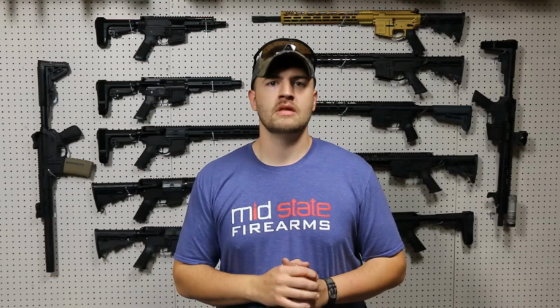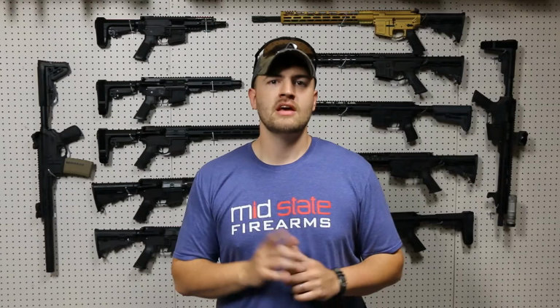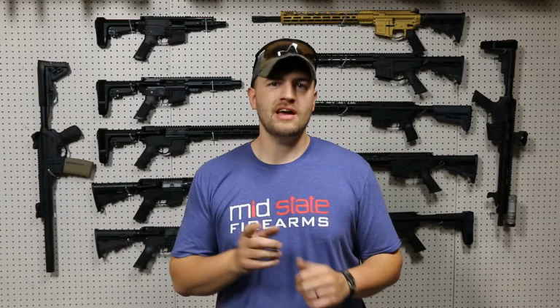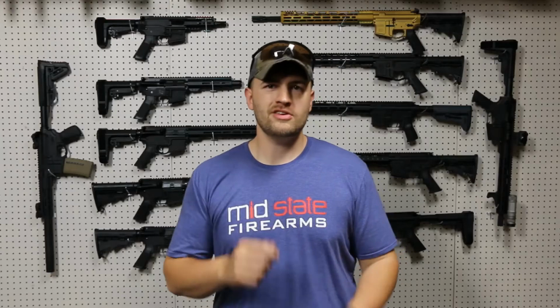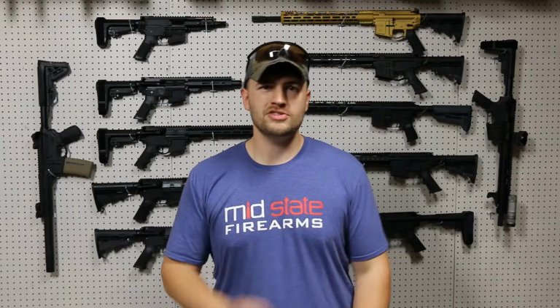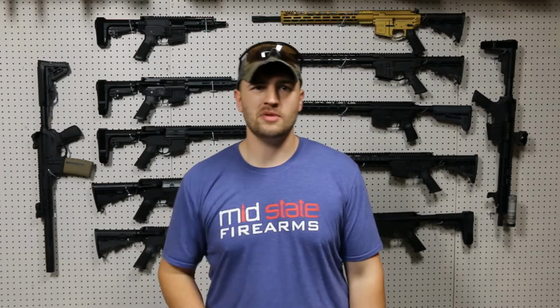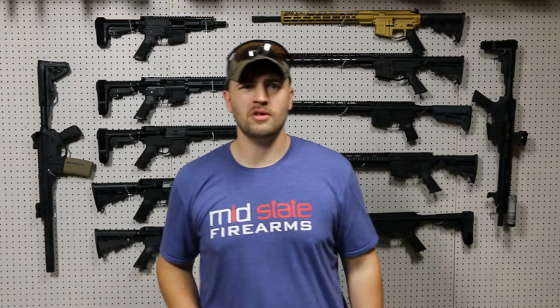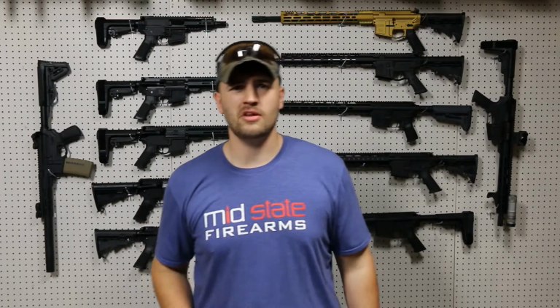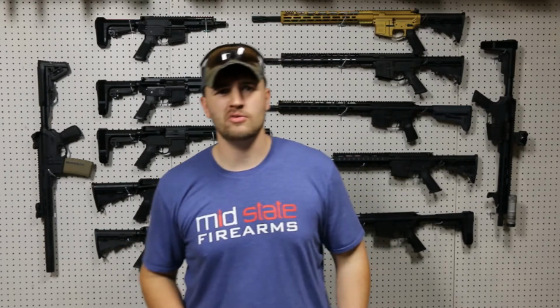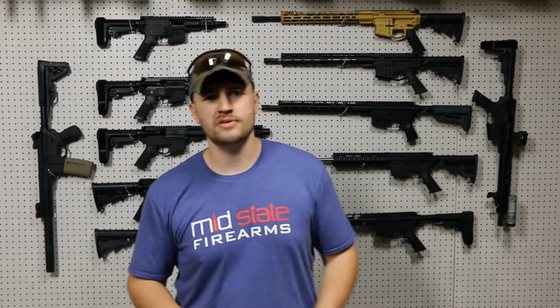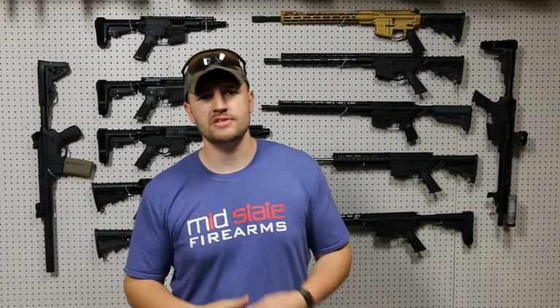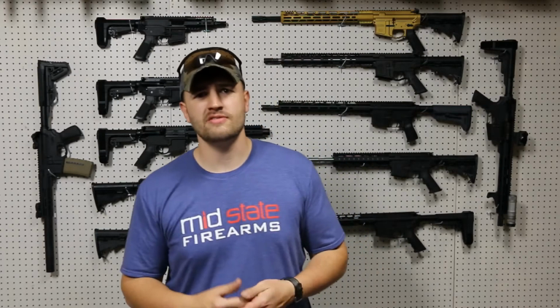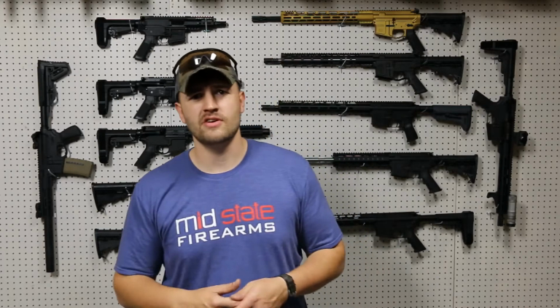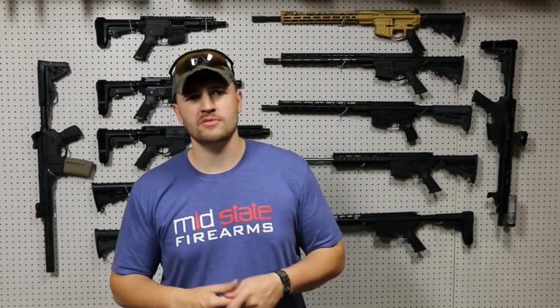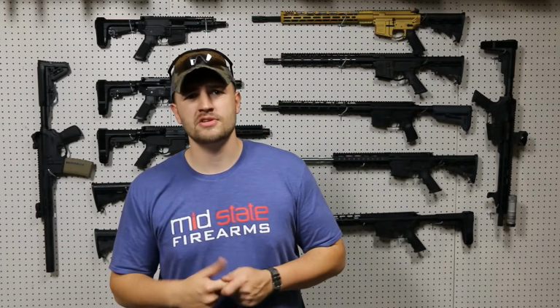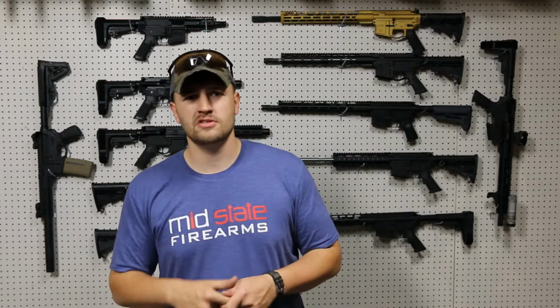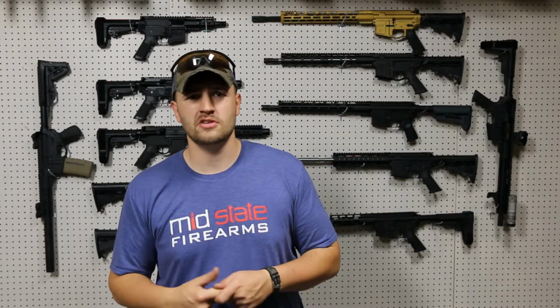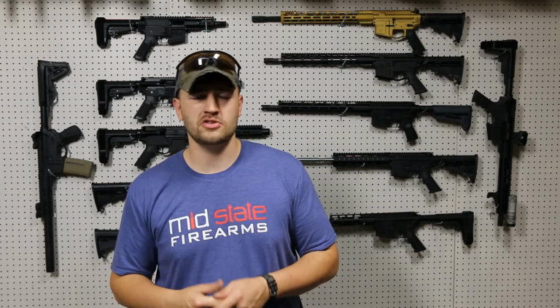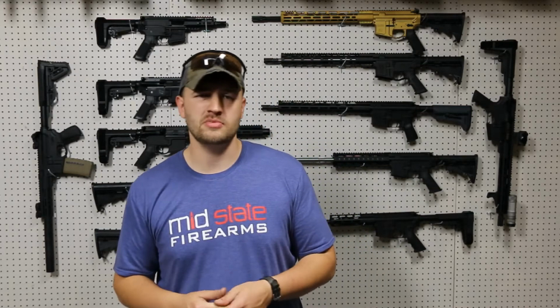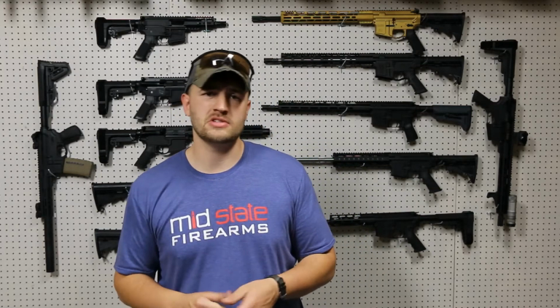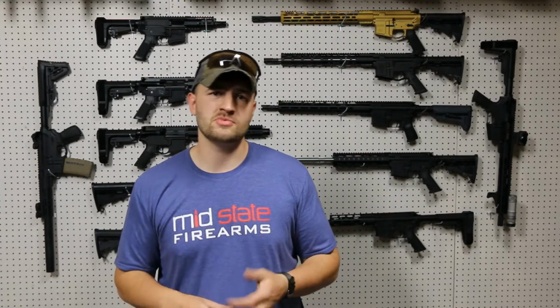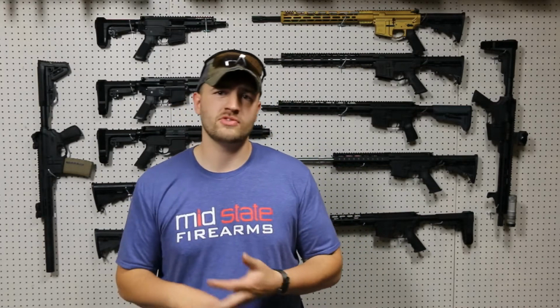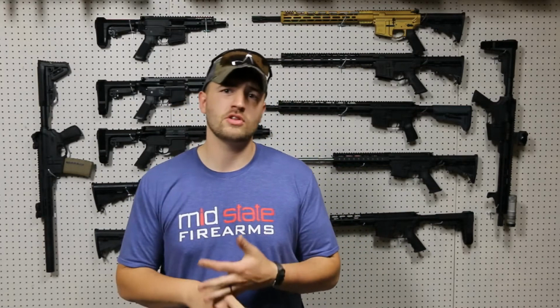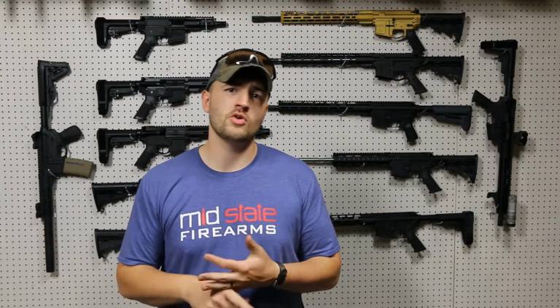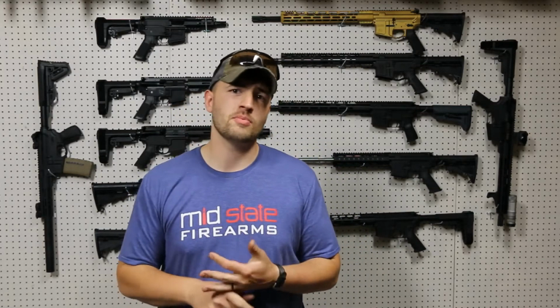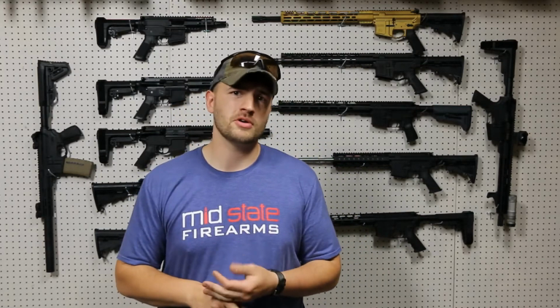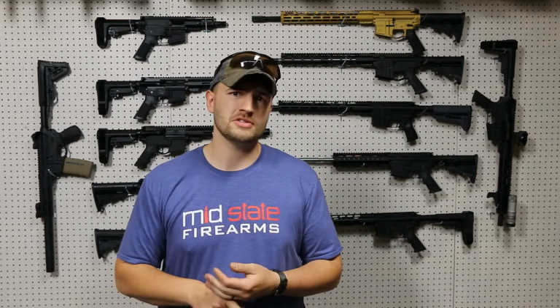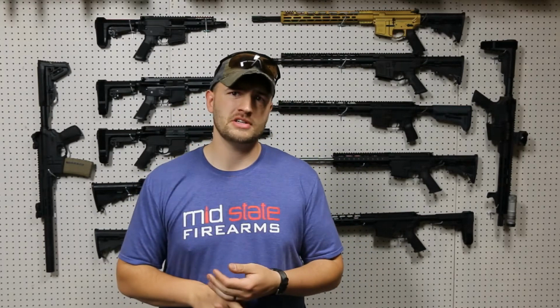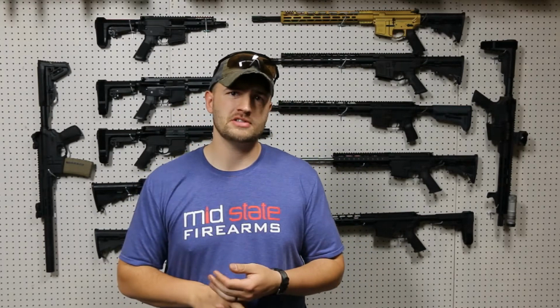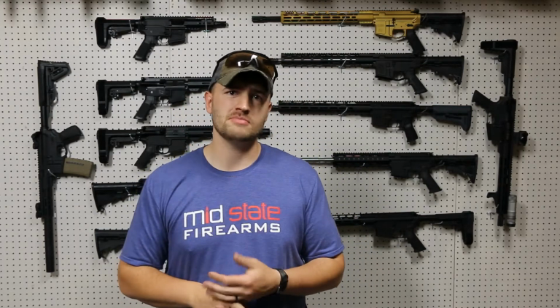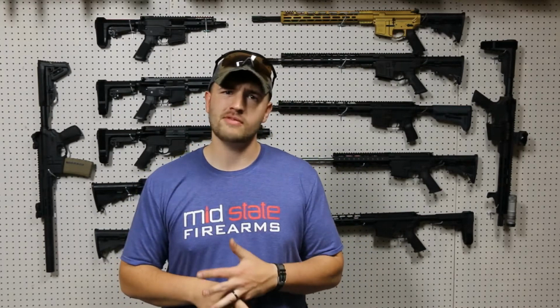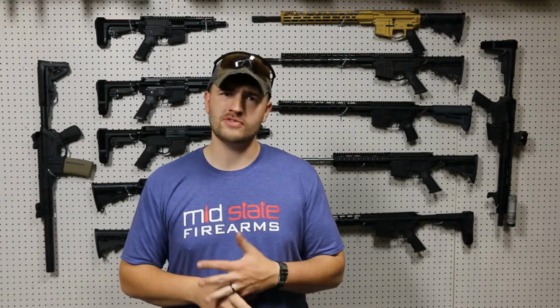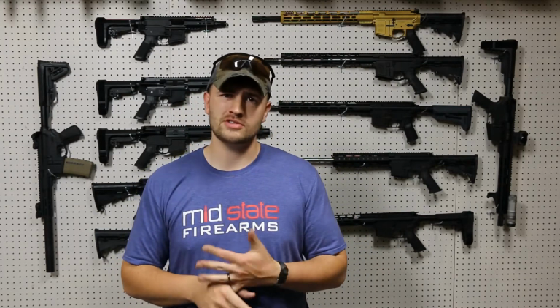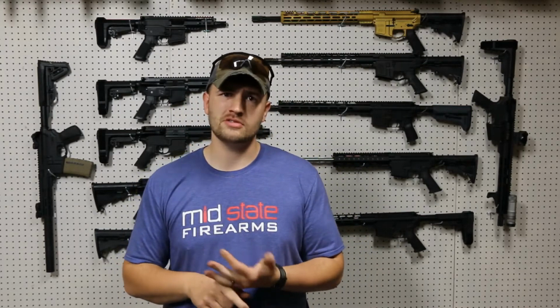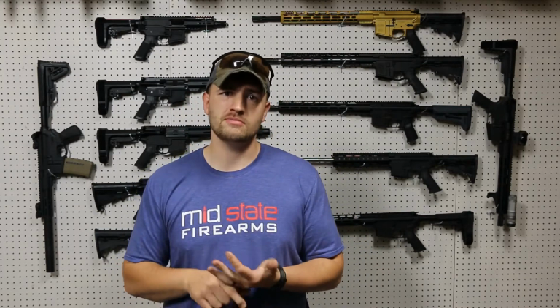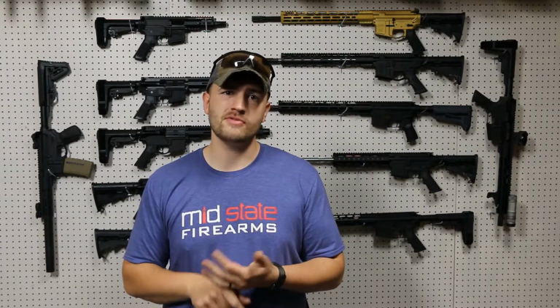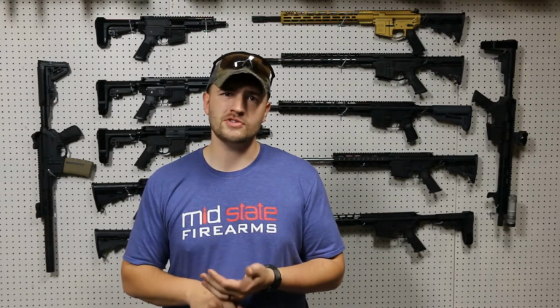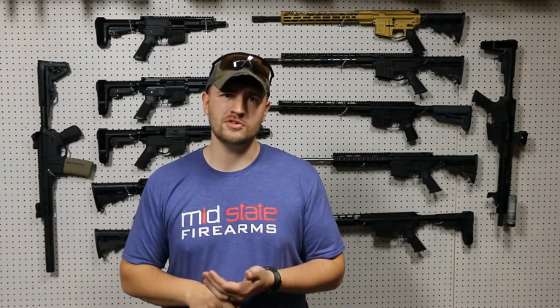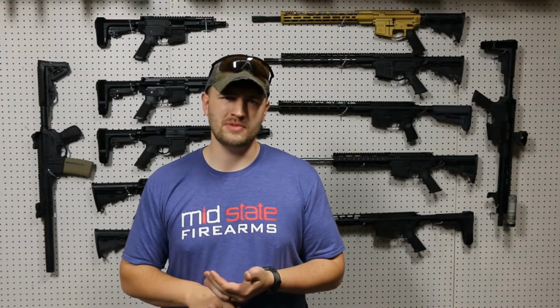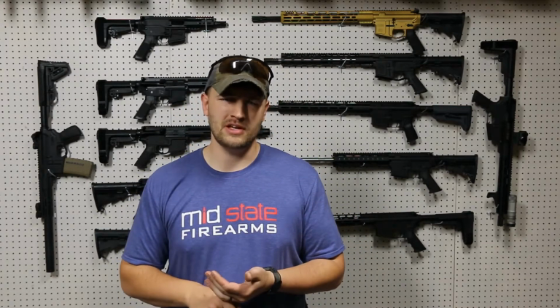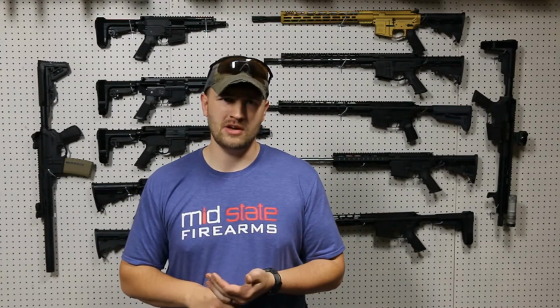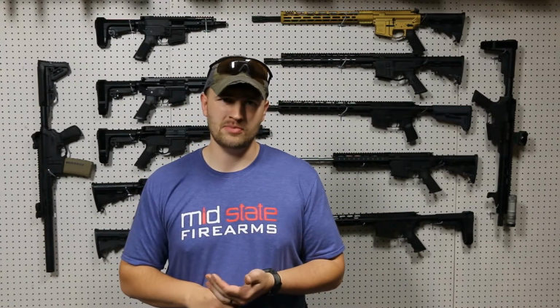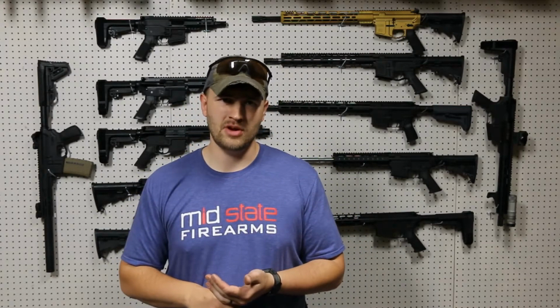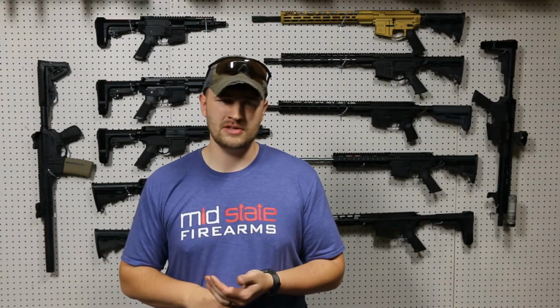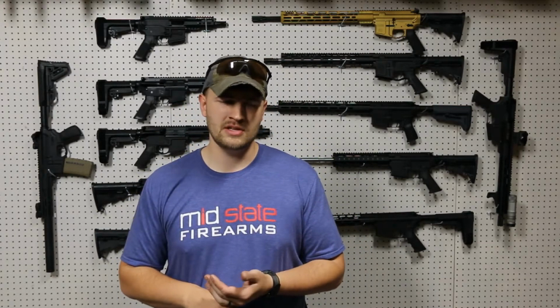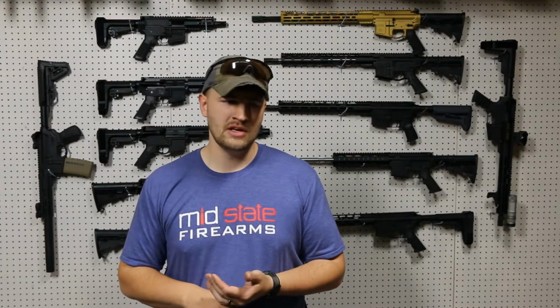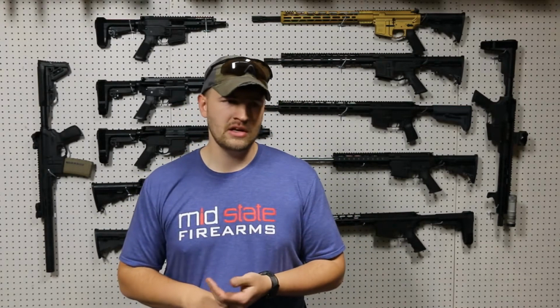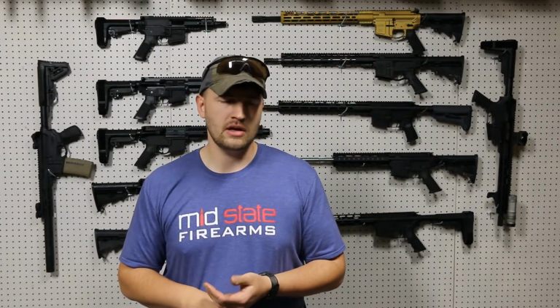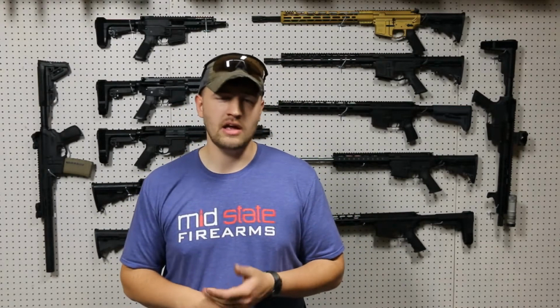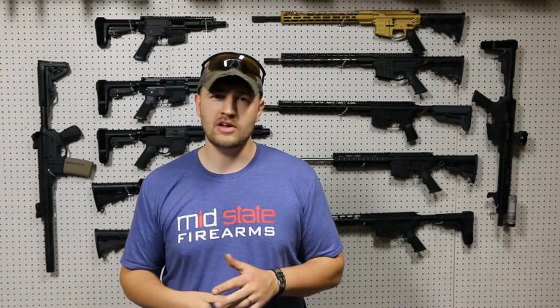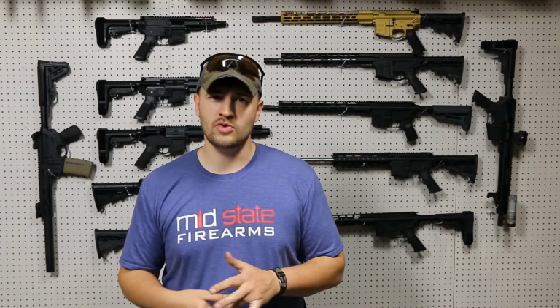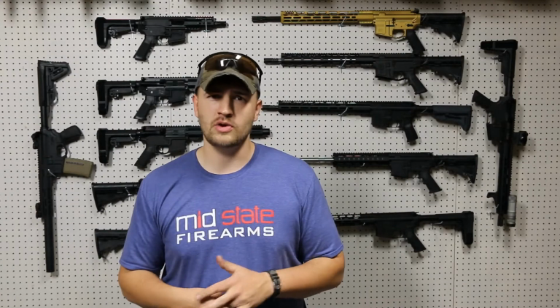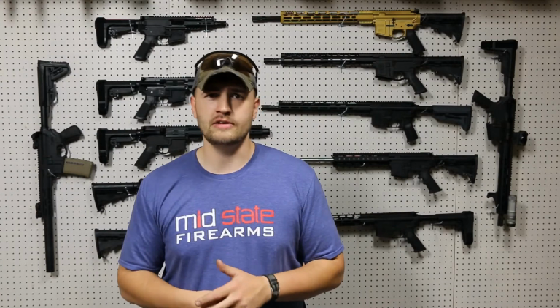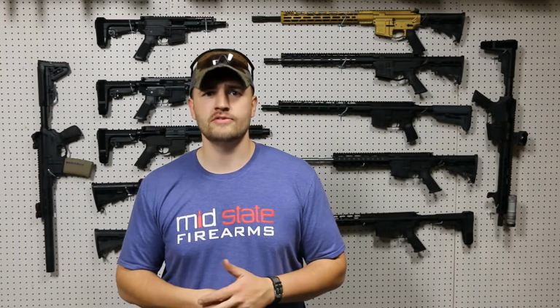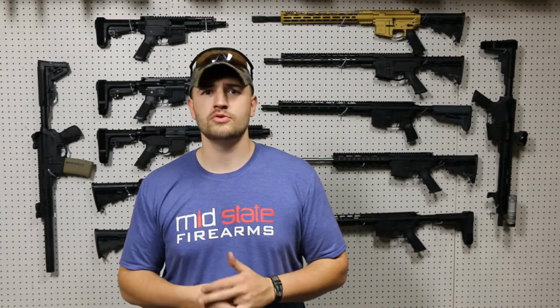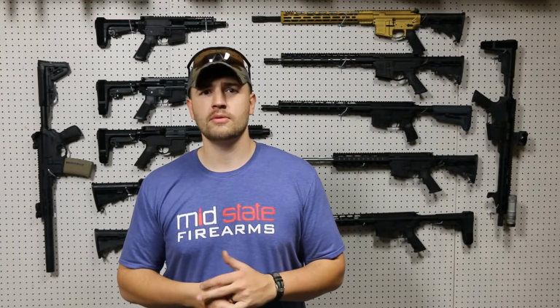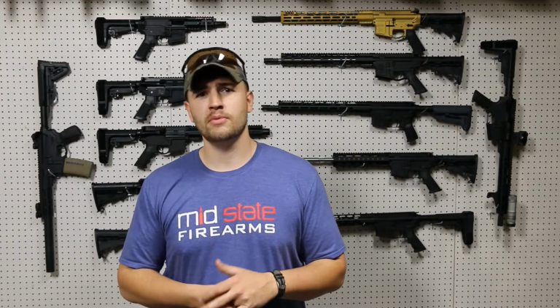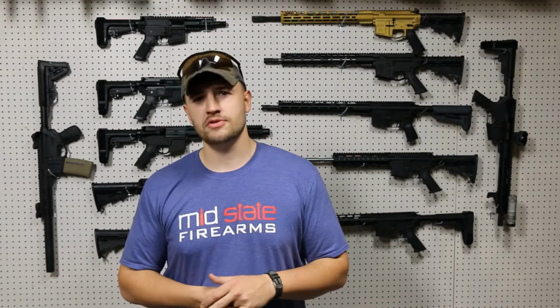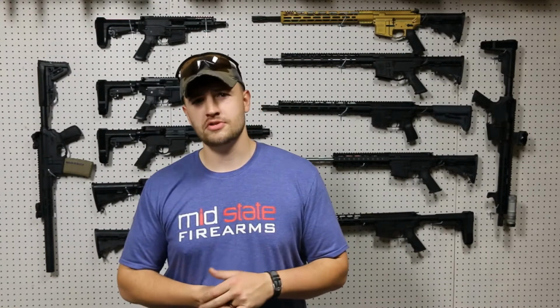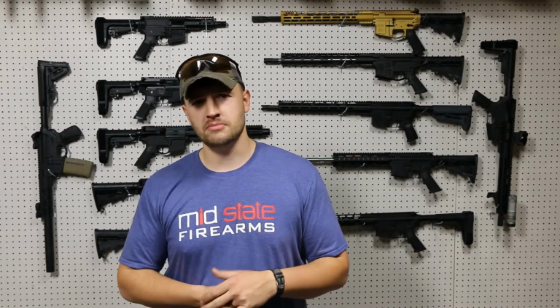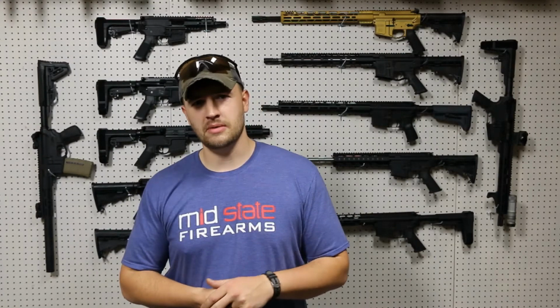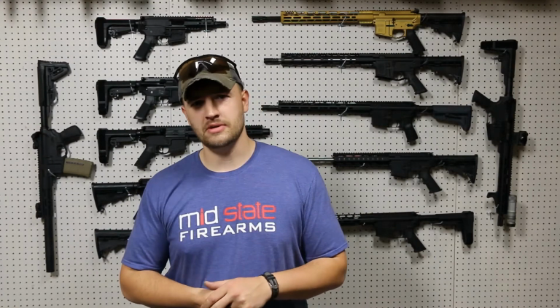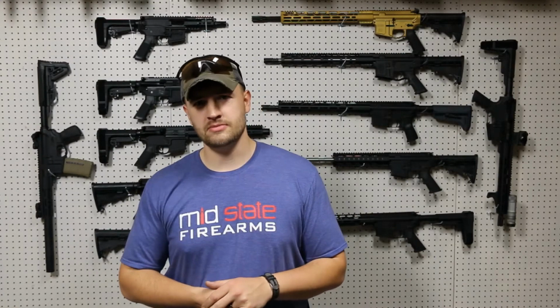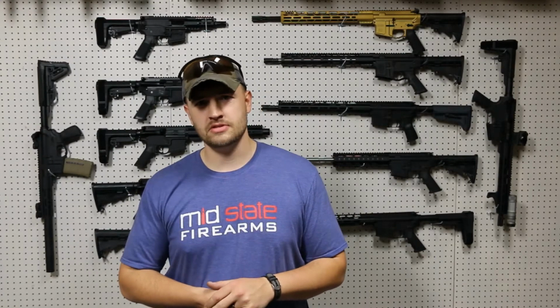Hey there, Jacob Holliday with MidState Firearms here to talk to you about some of our lower parts kits, buffer tube kit upgrades, and individual components you can buy by themselves.